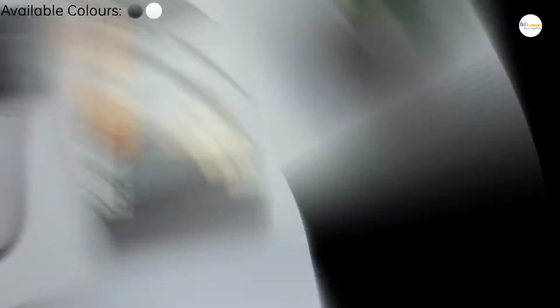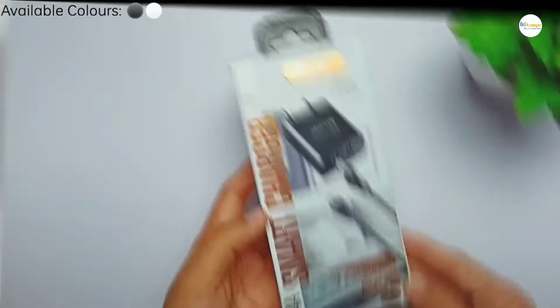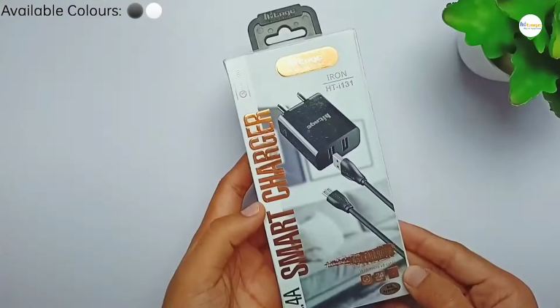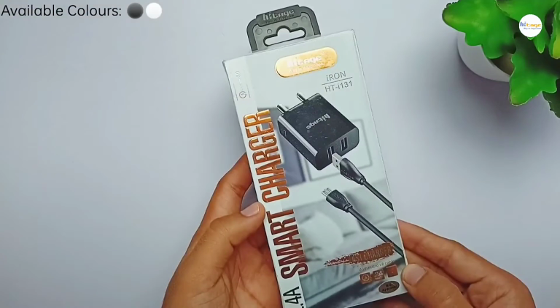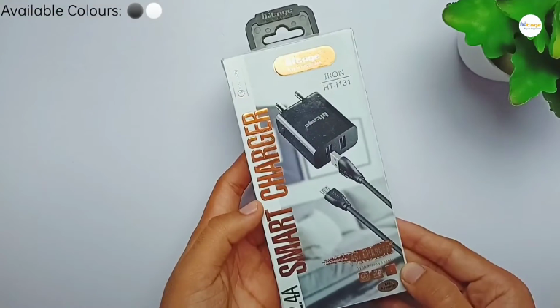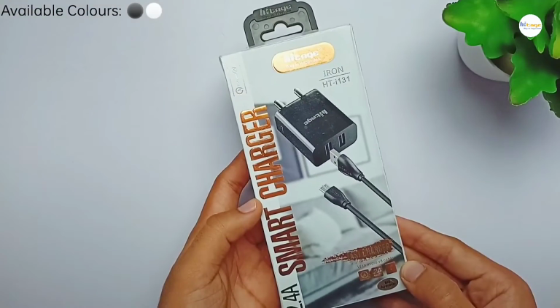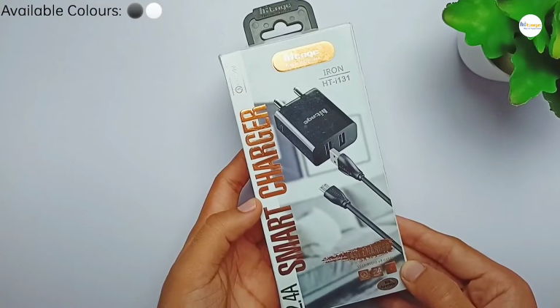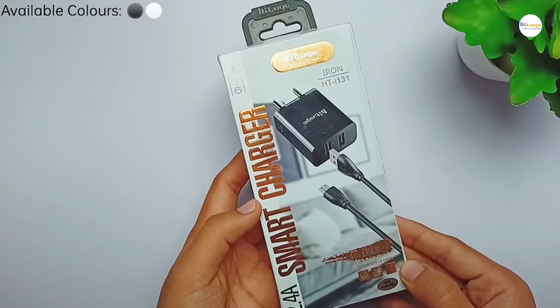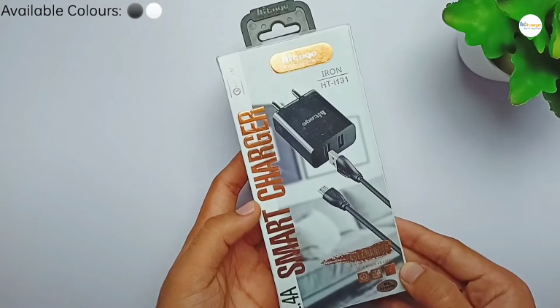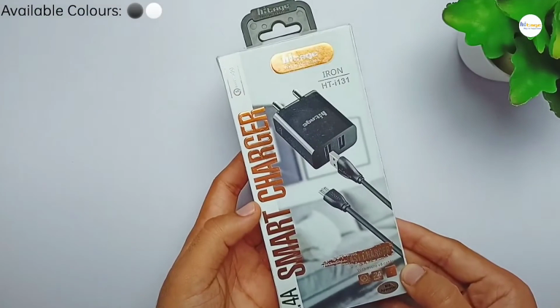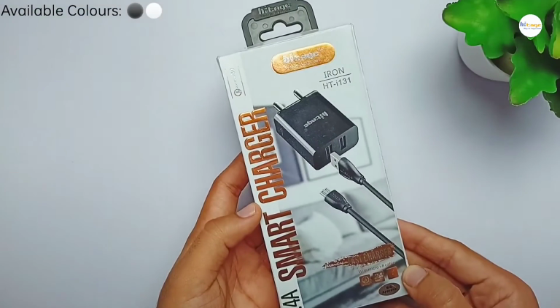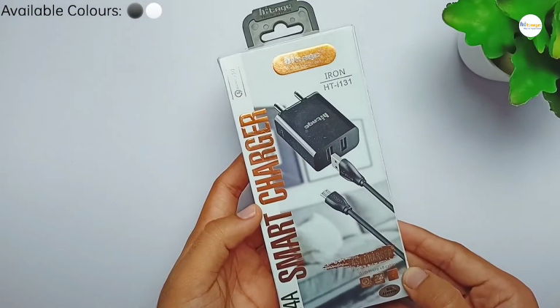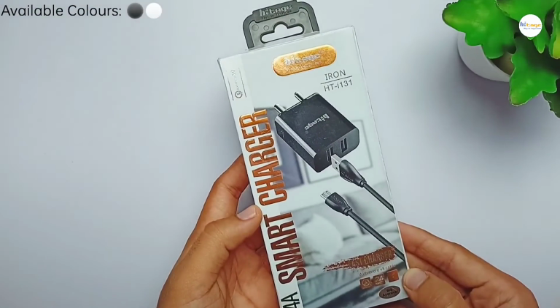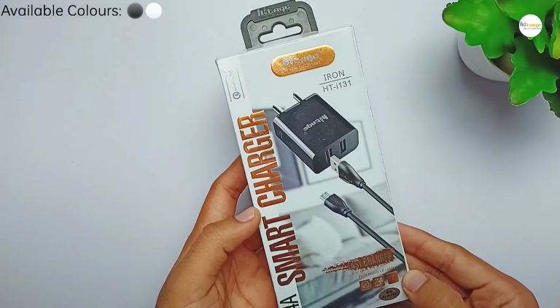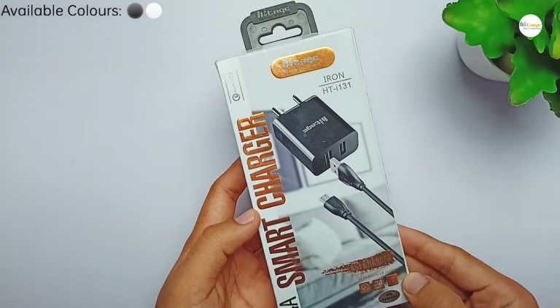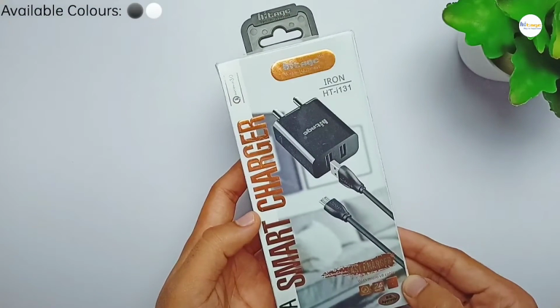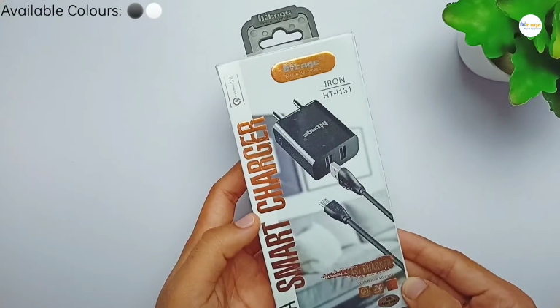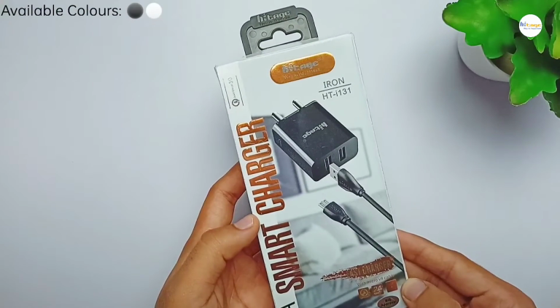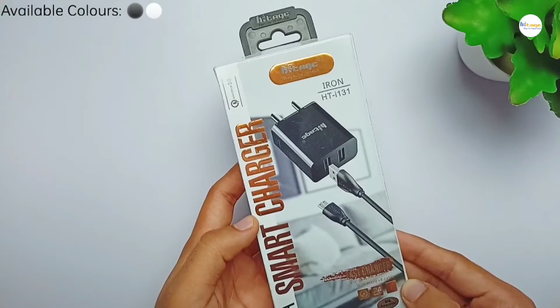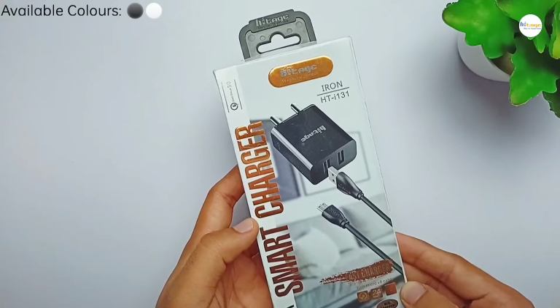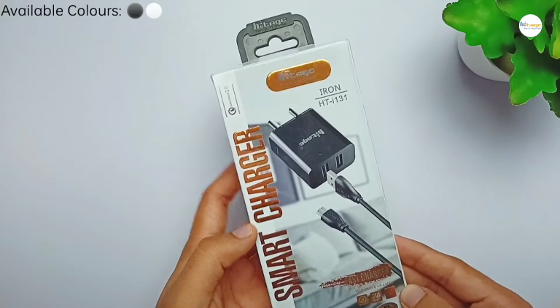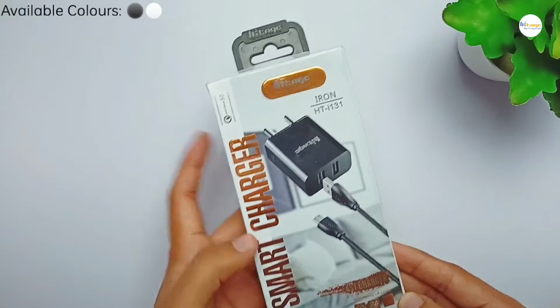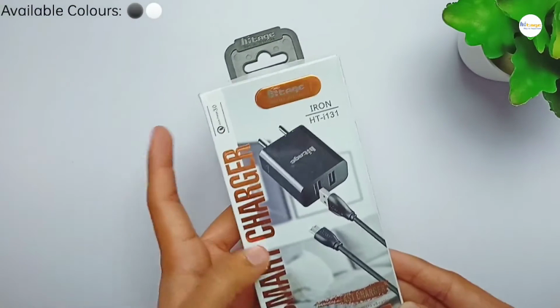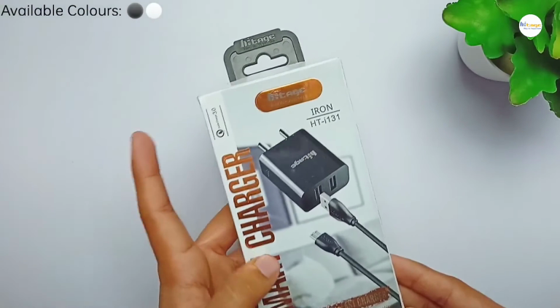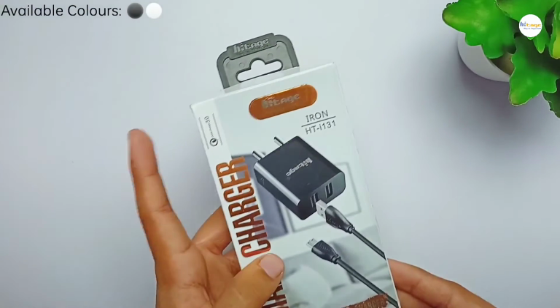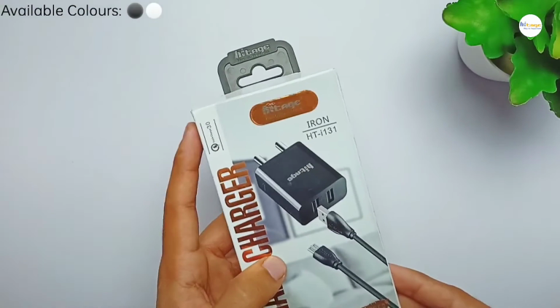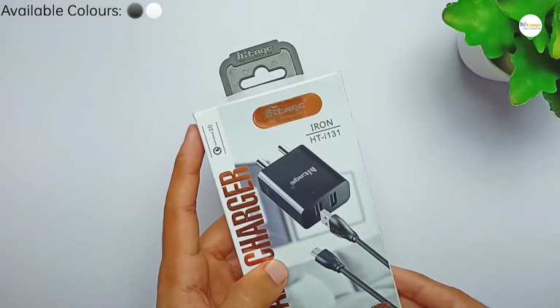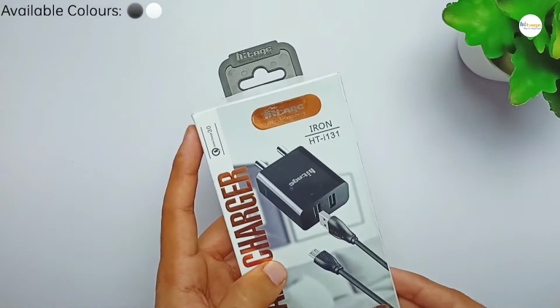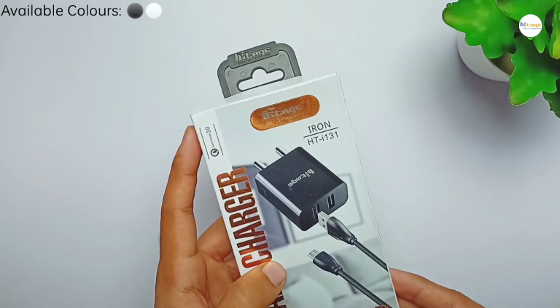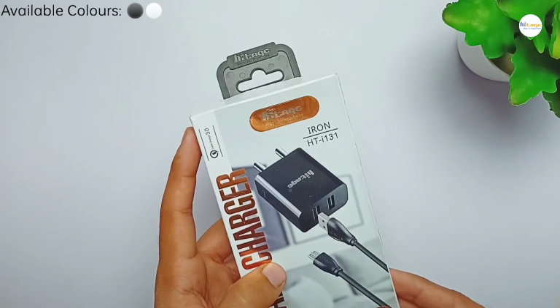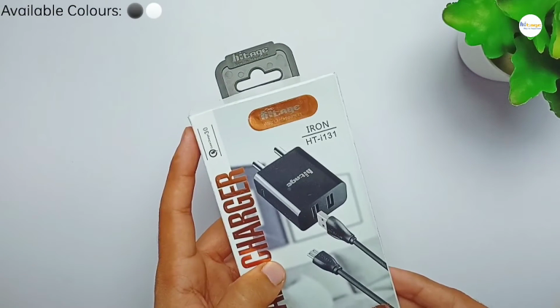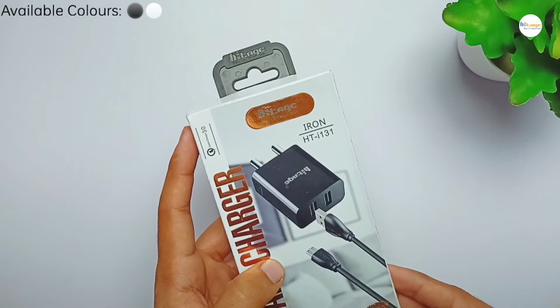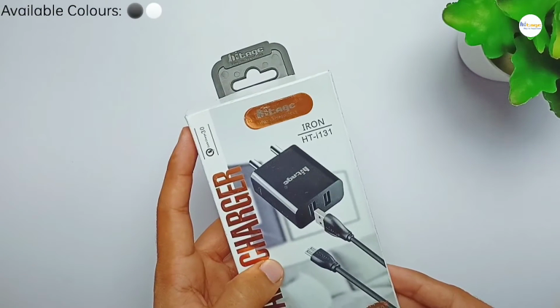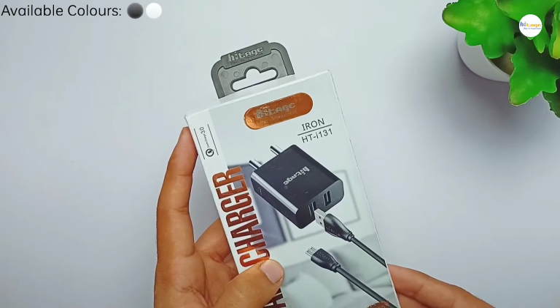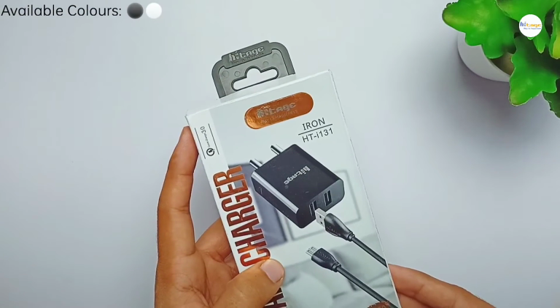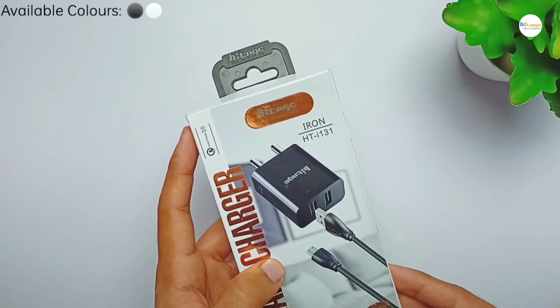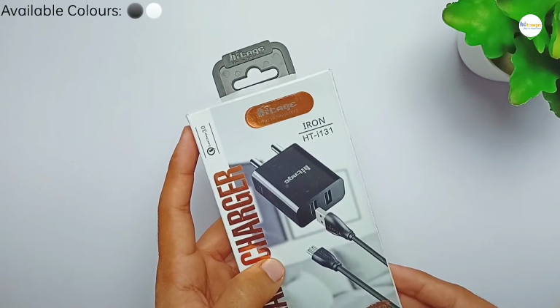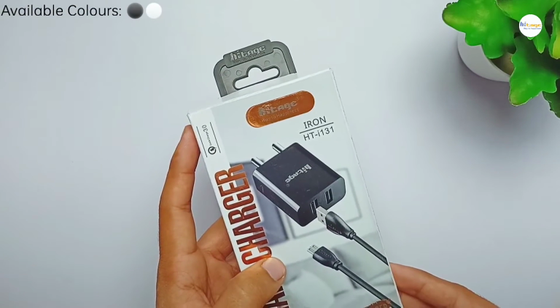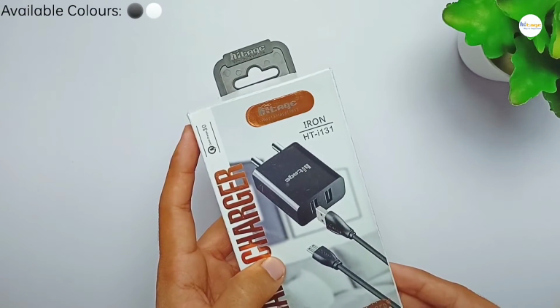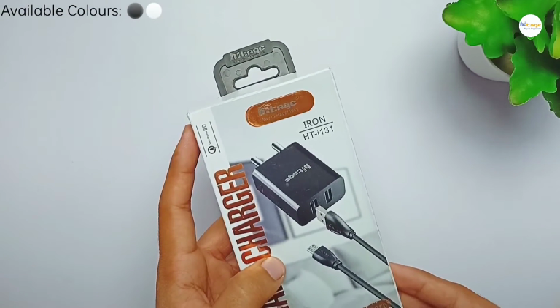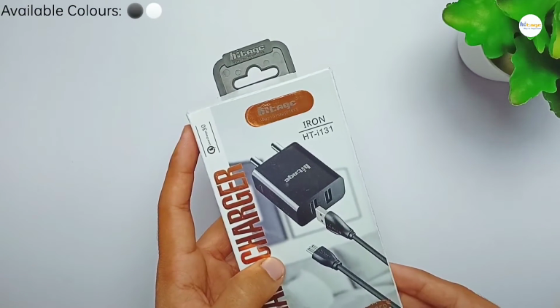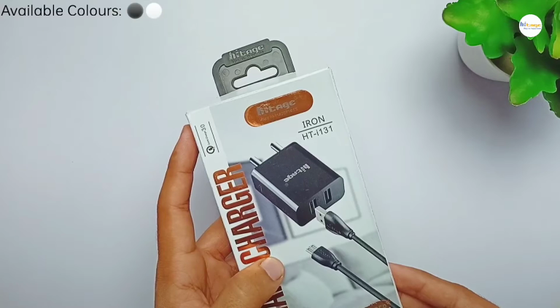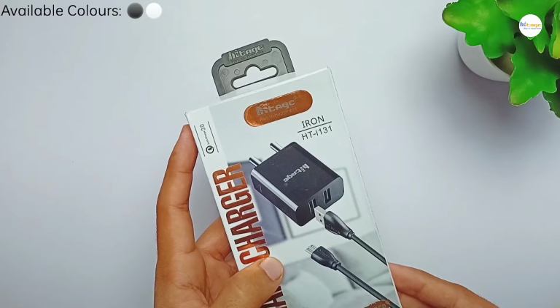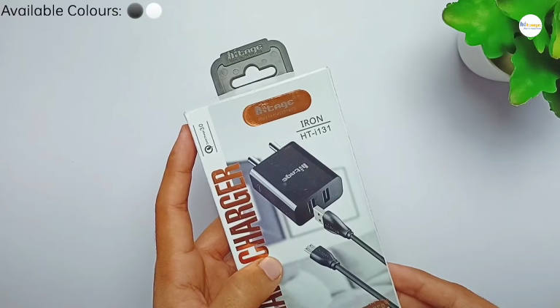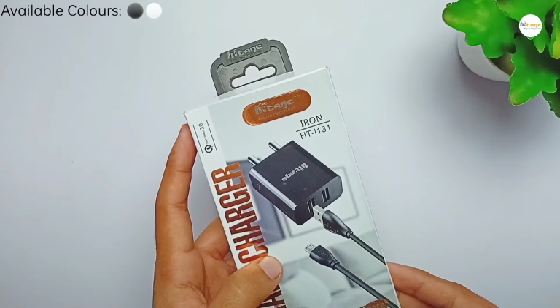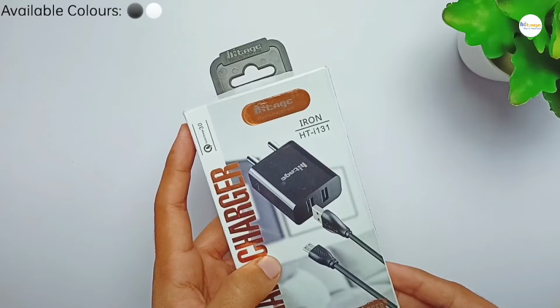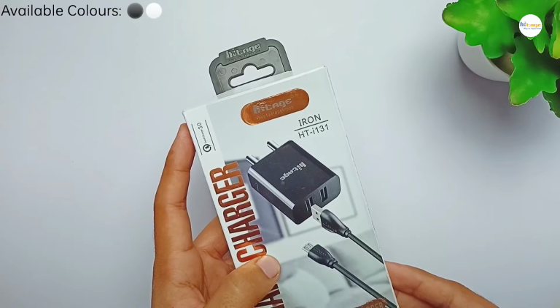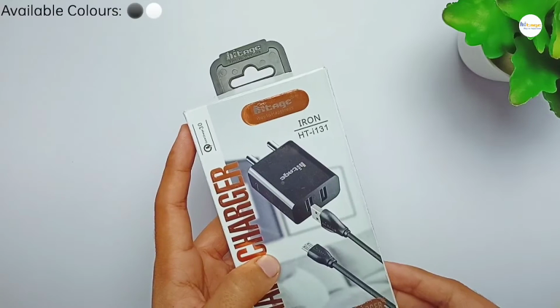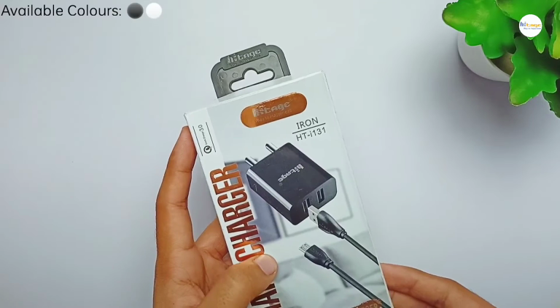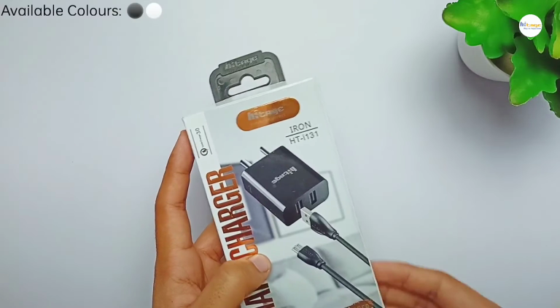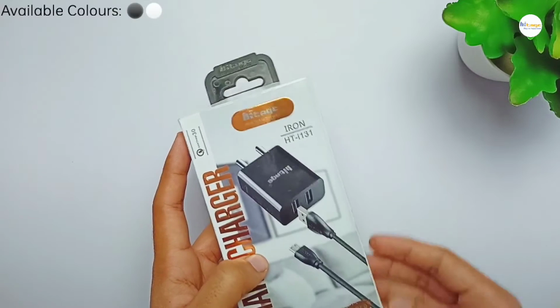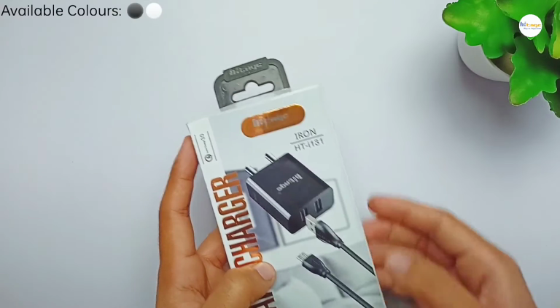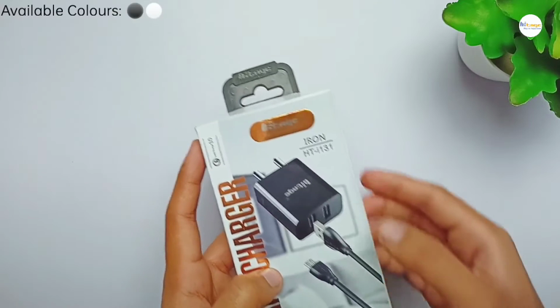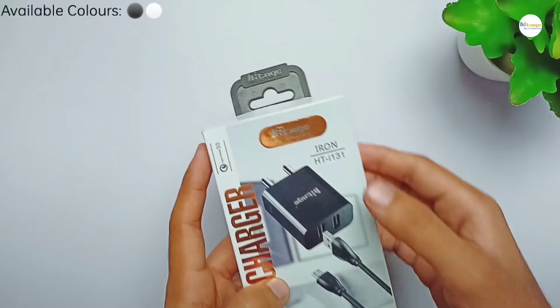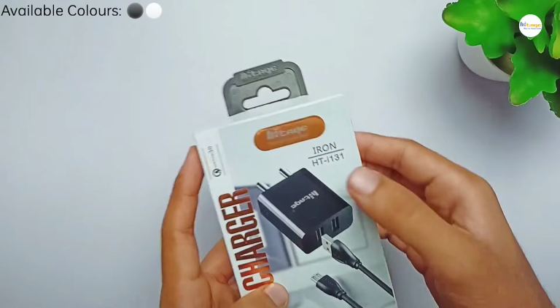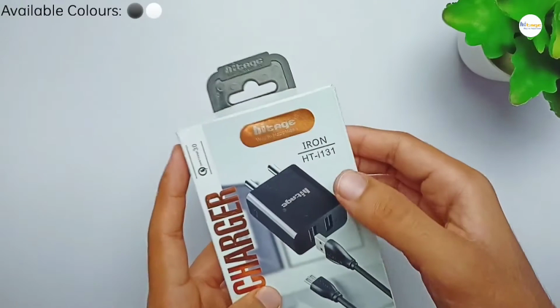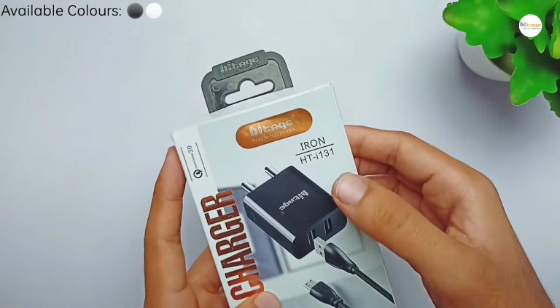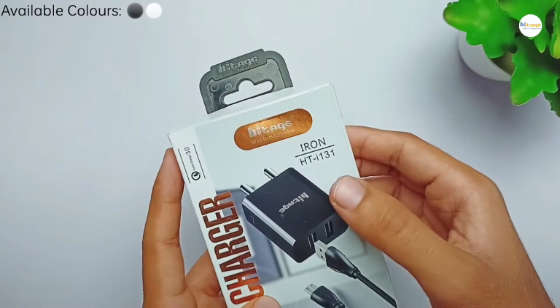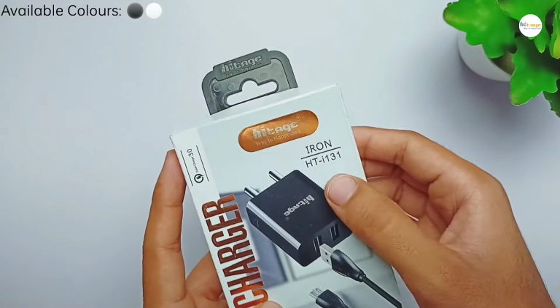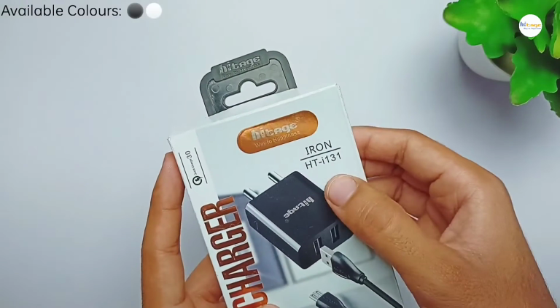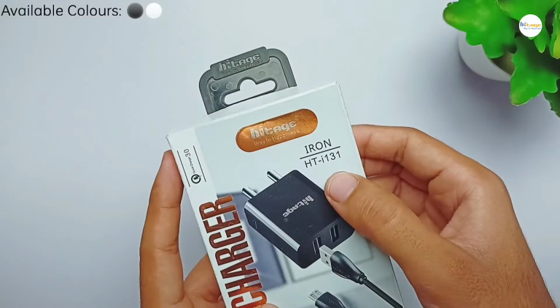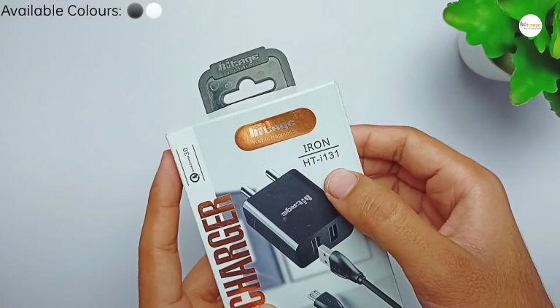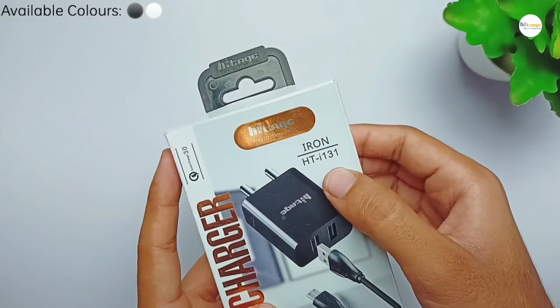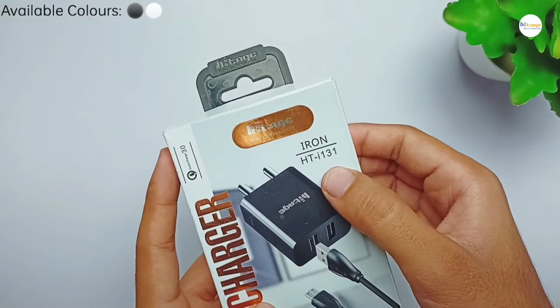So as you can see, this is the box of the charger. At the top left side it has this Hytage branding. Here it has the model number mentioned.